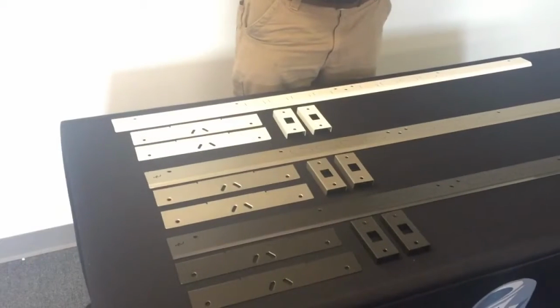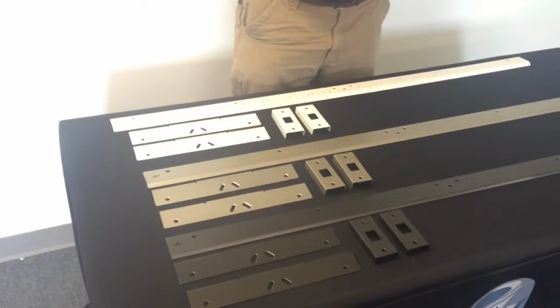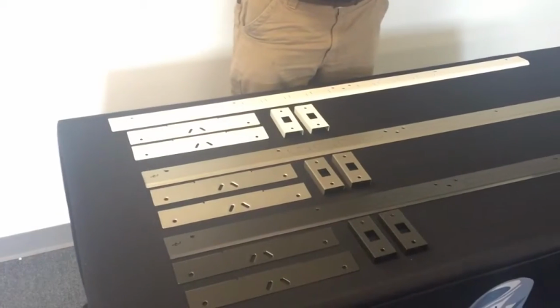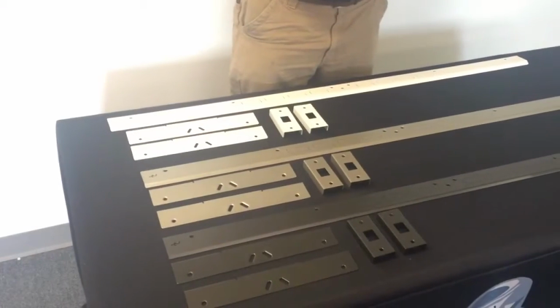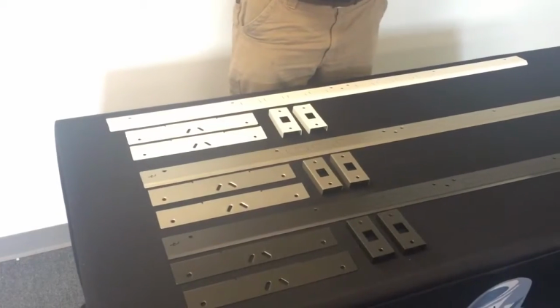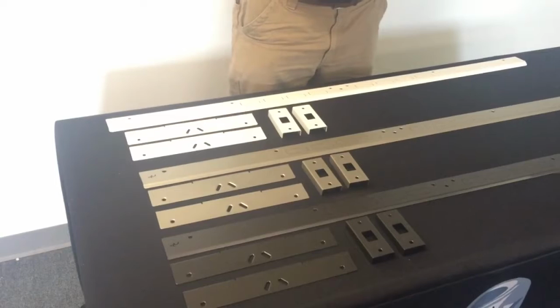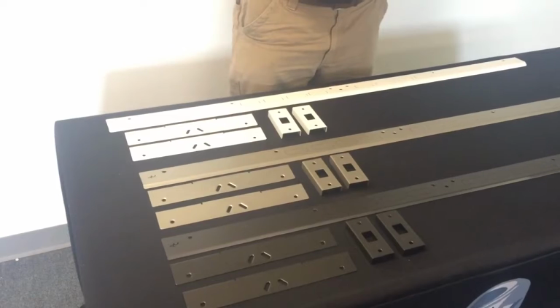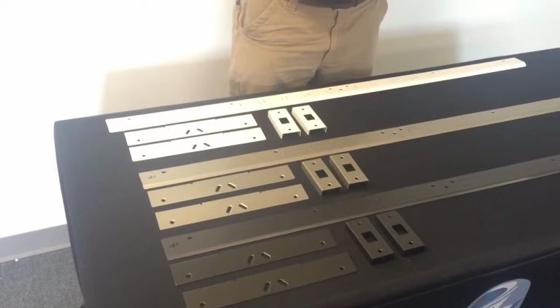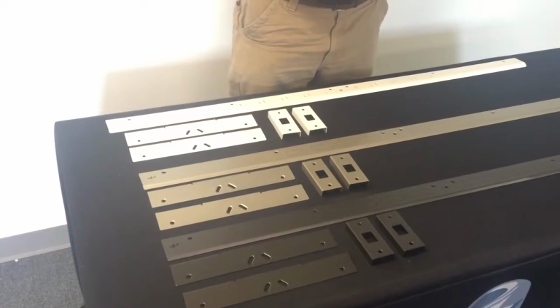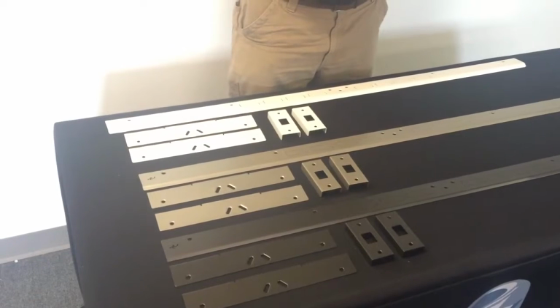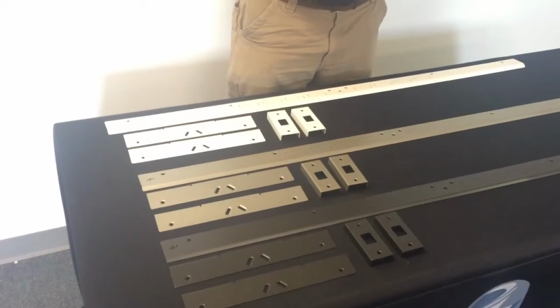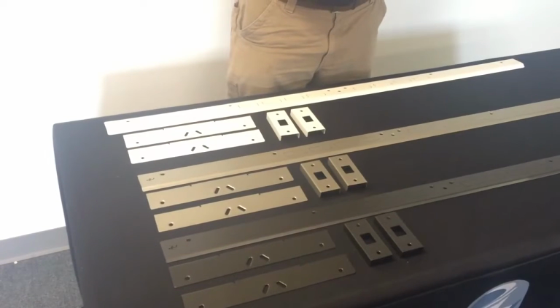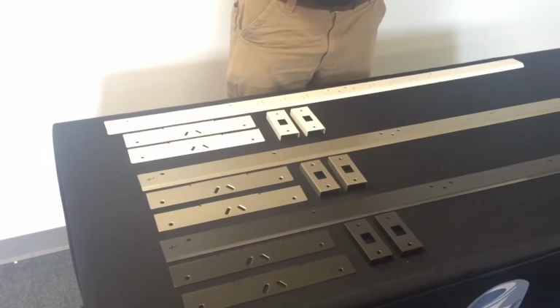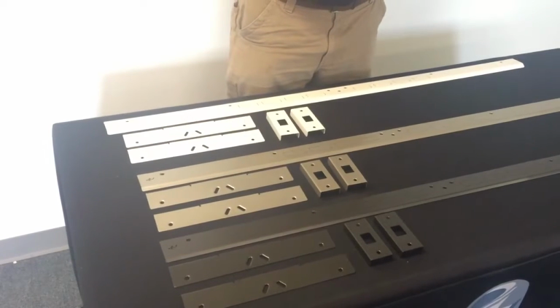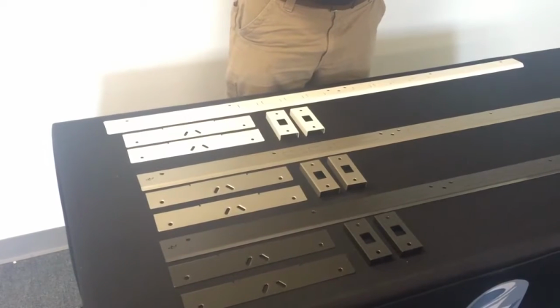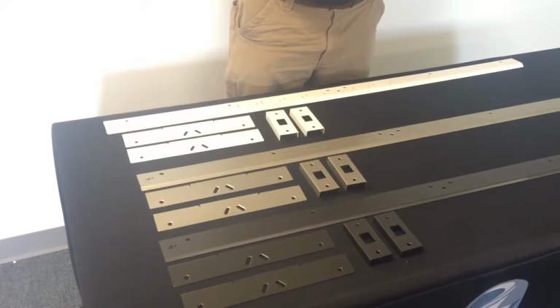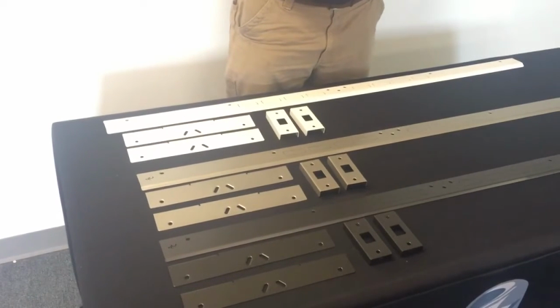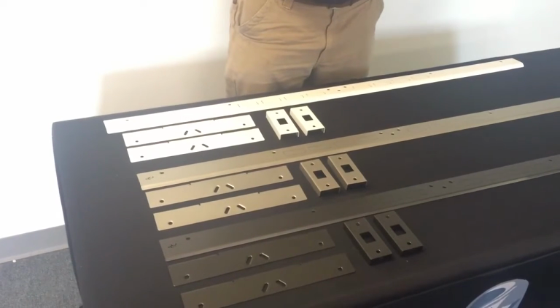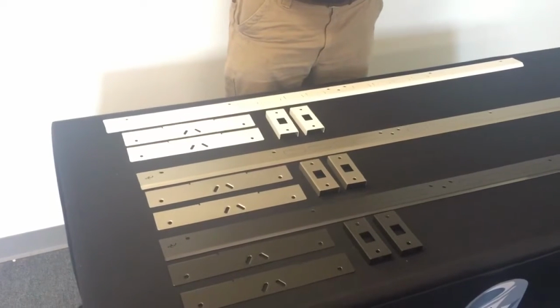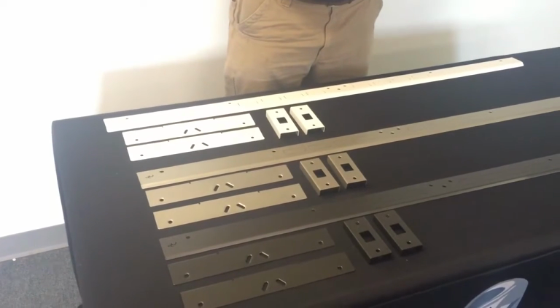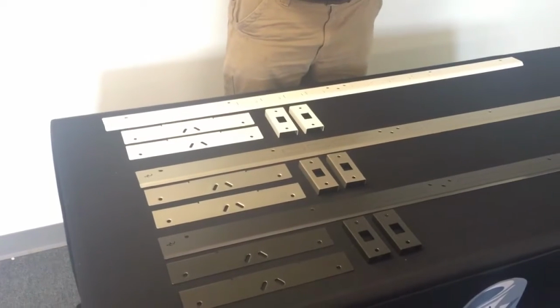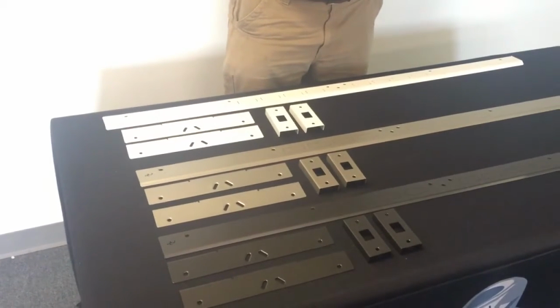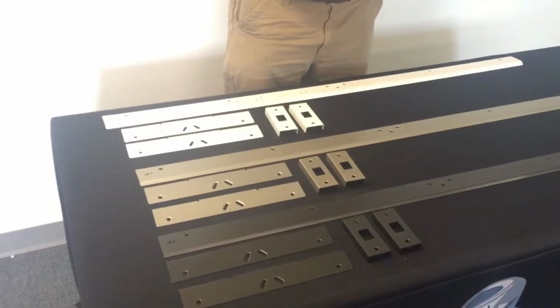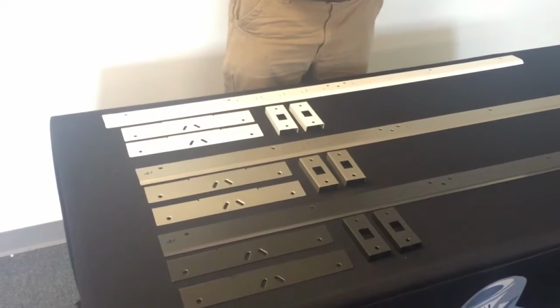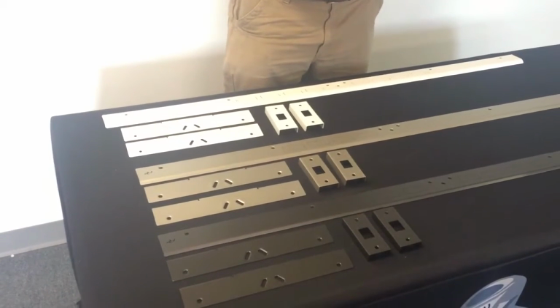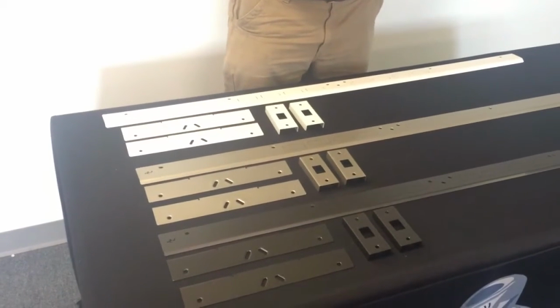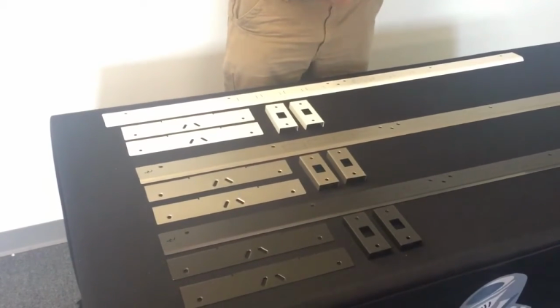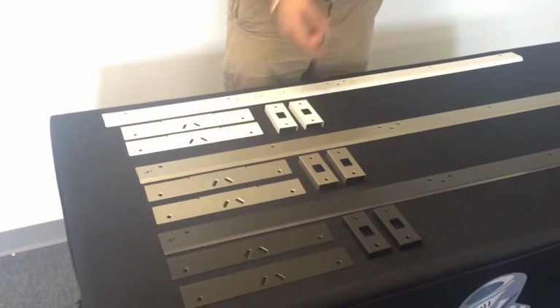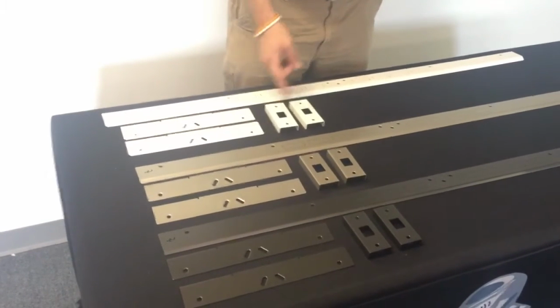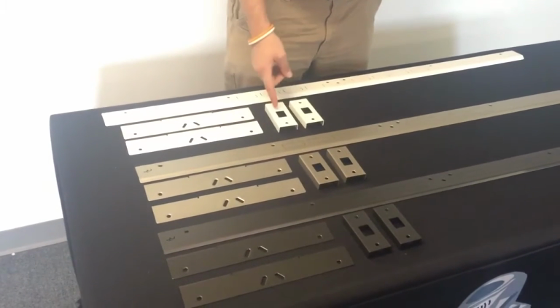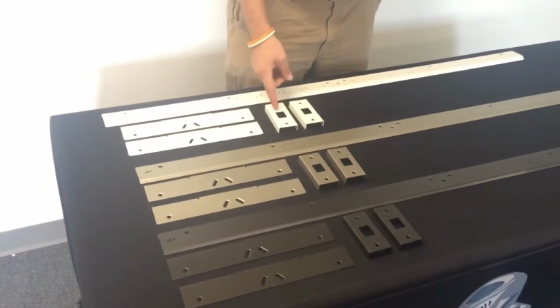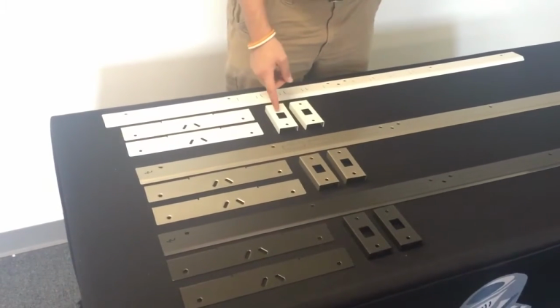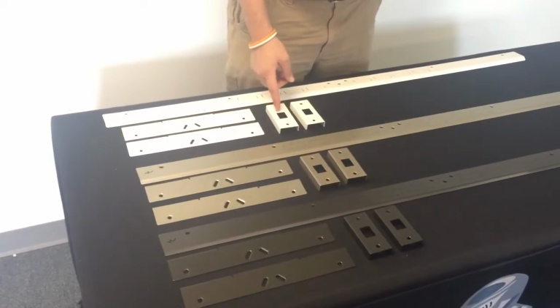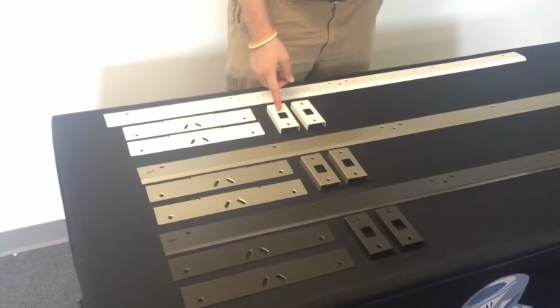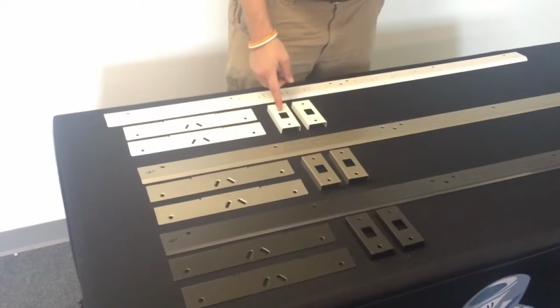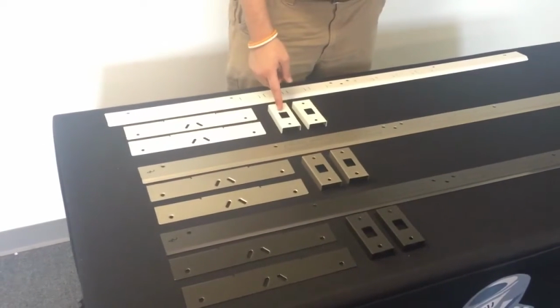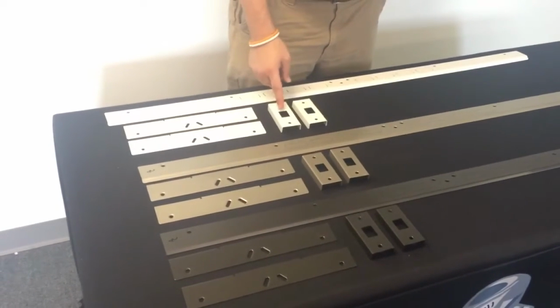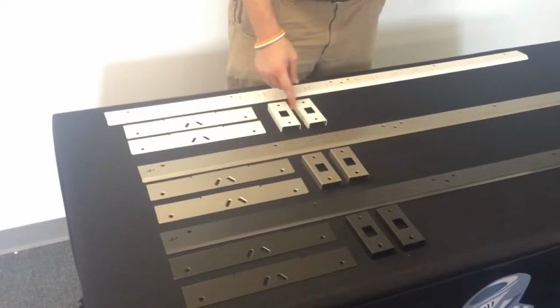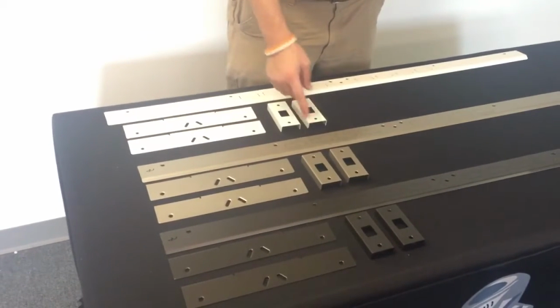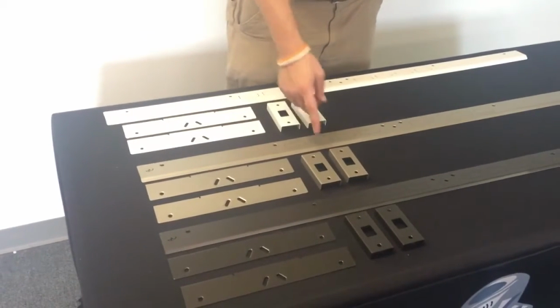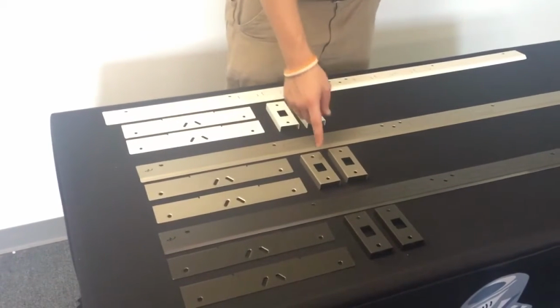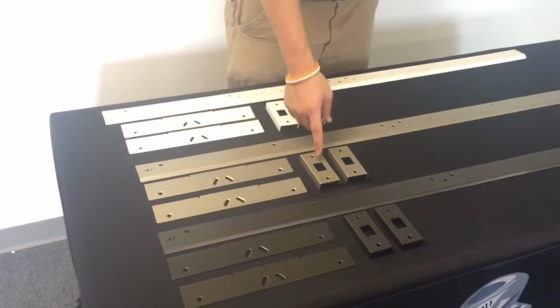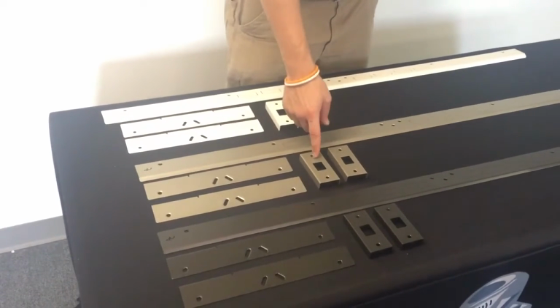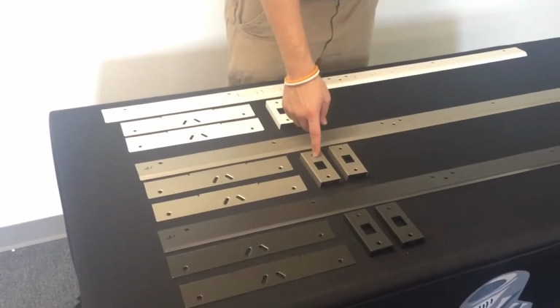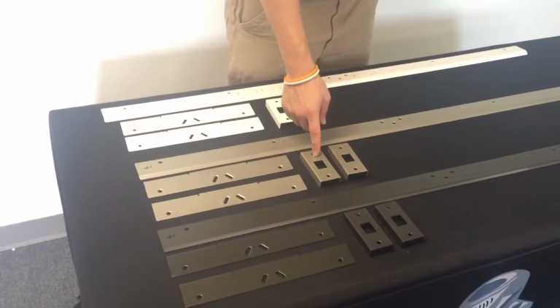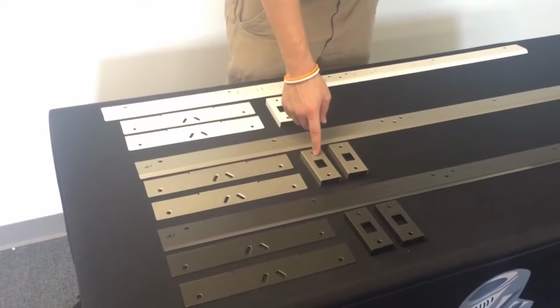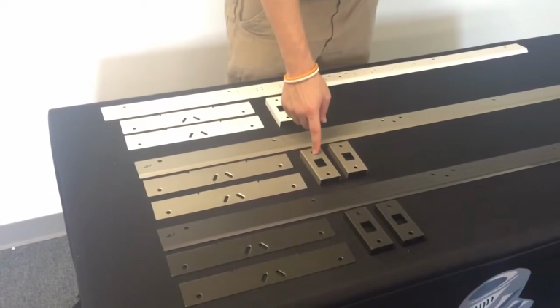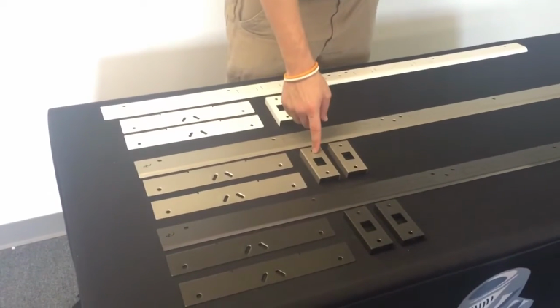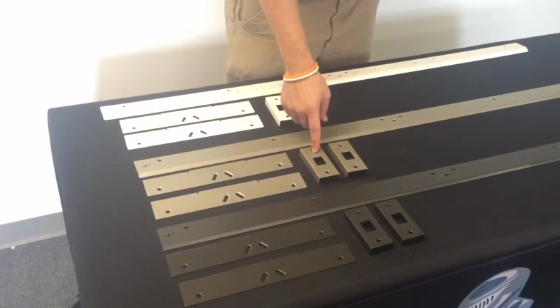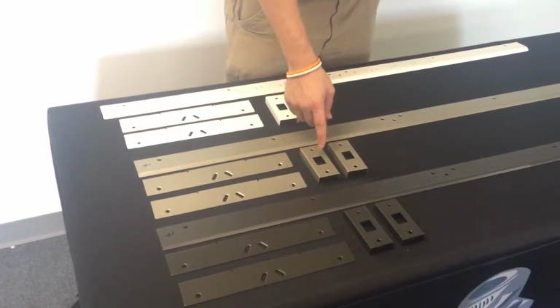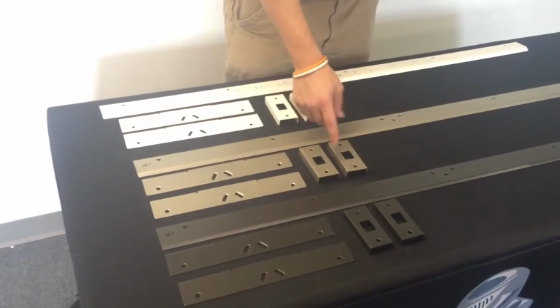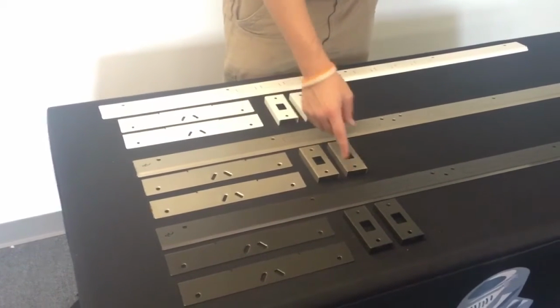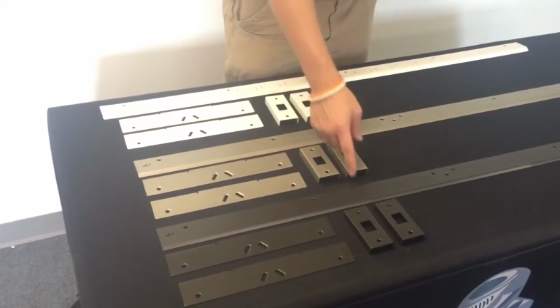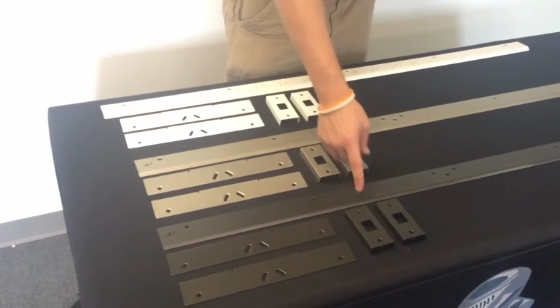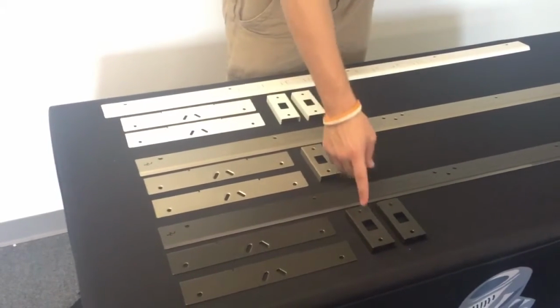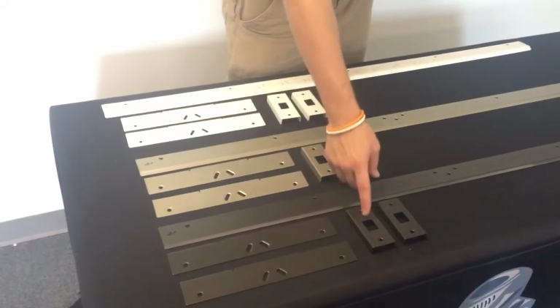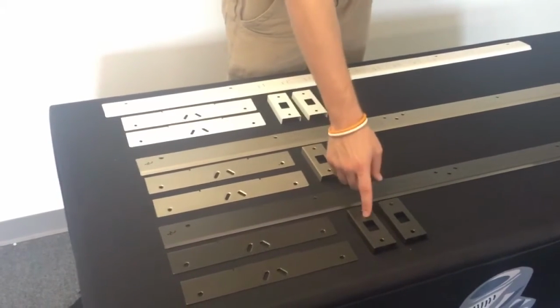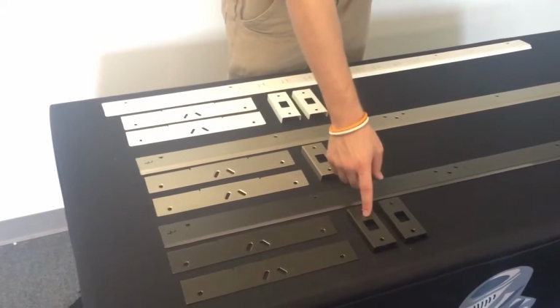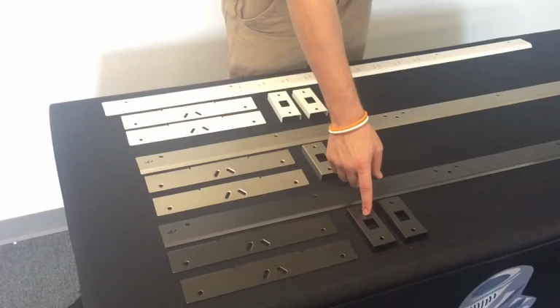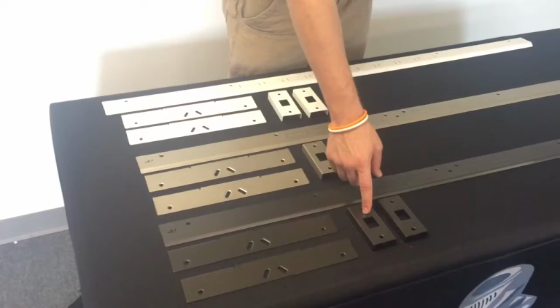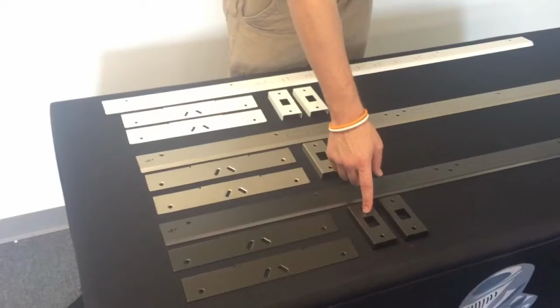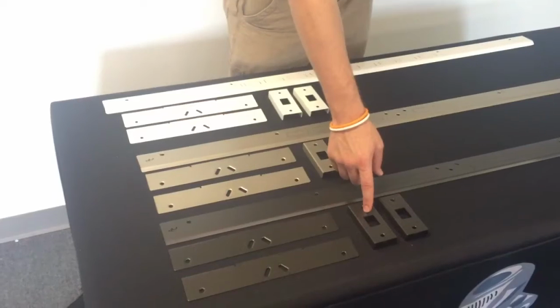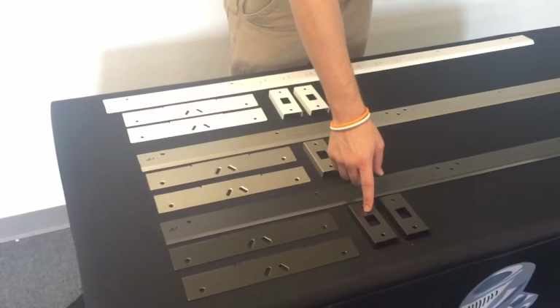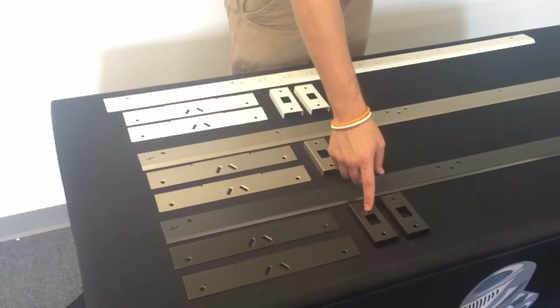Depending on your order, your kit can come in either white, satin nickel, or aged bronze.